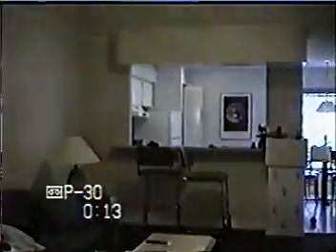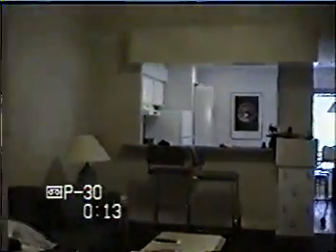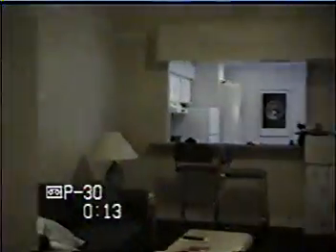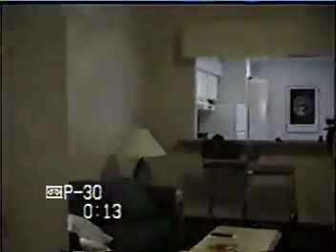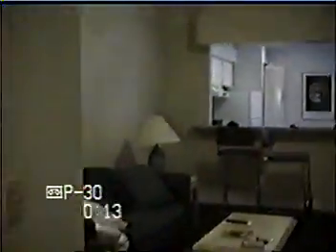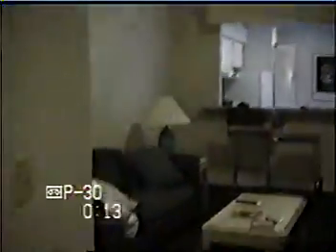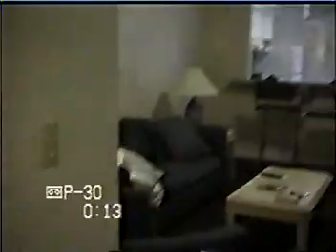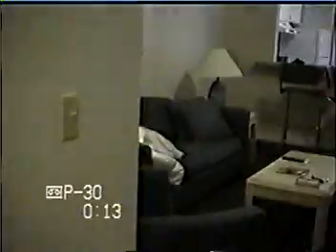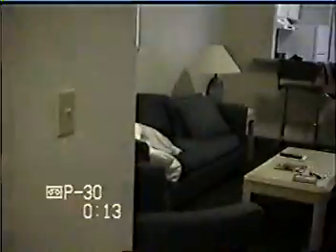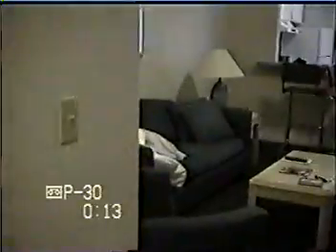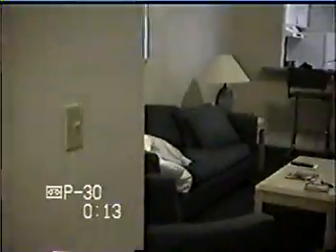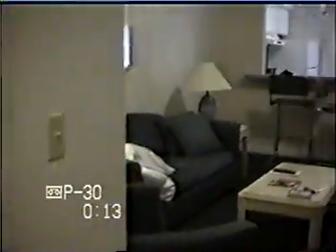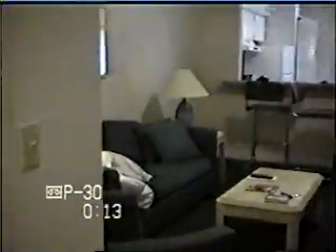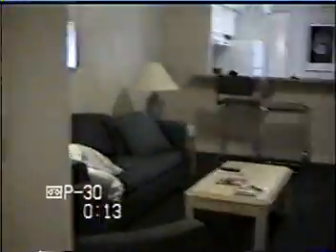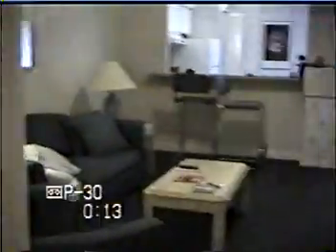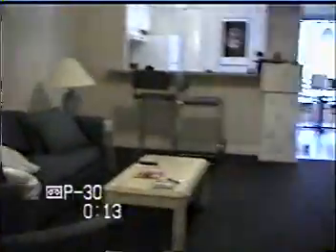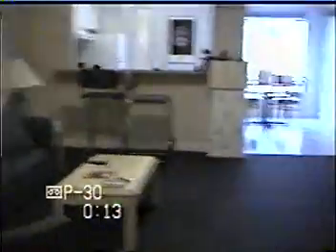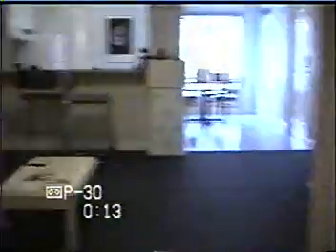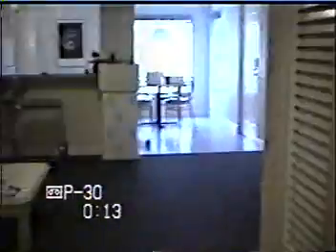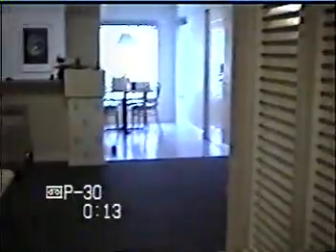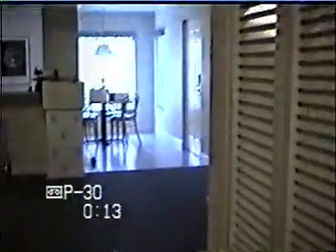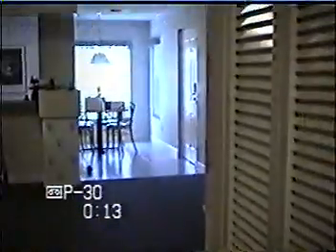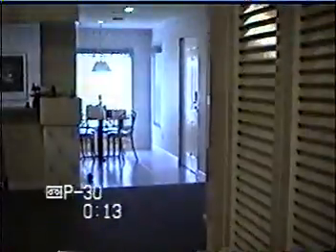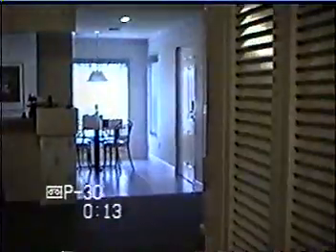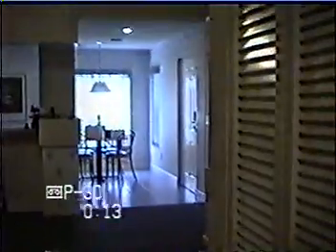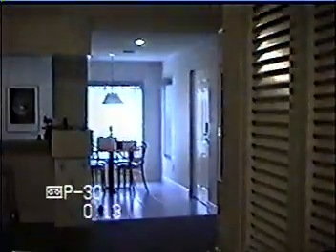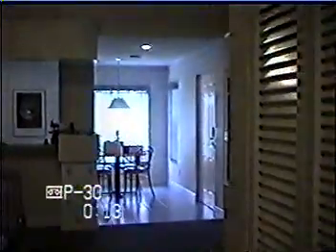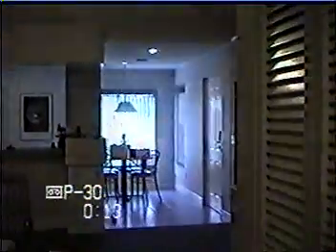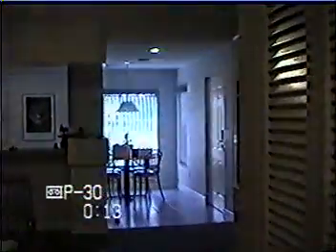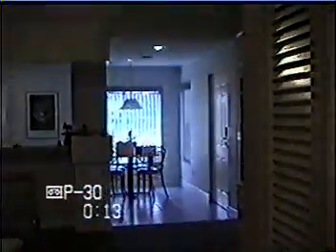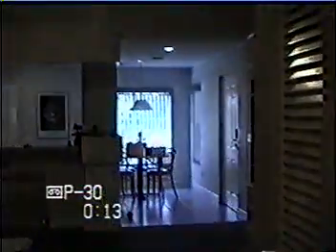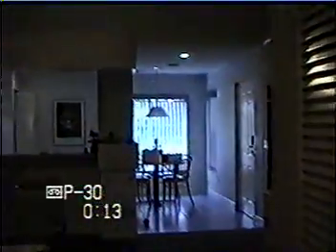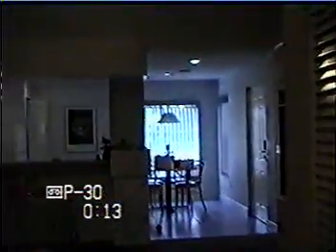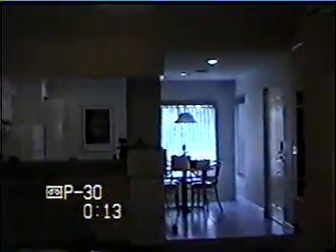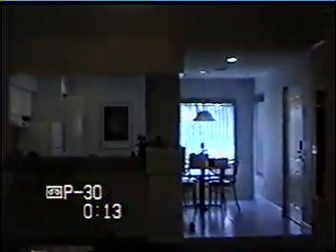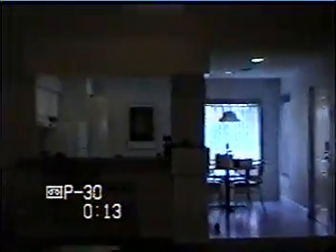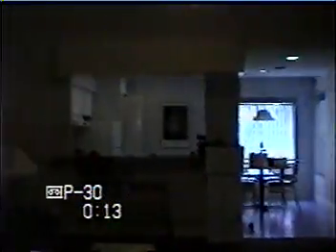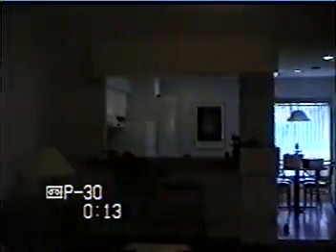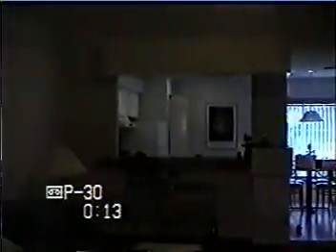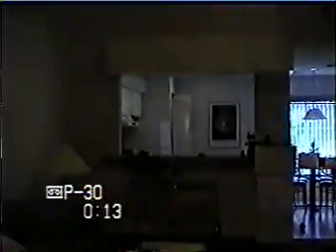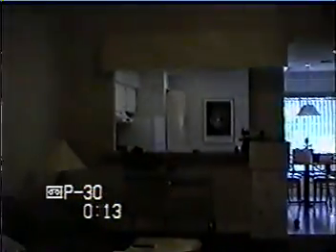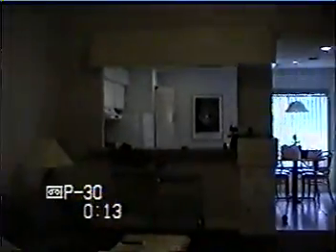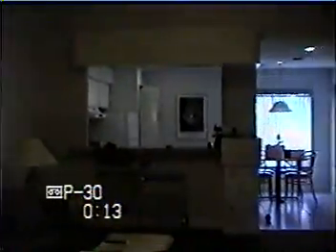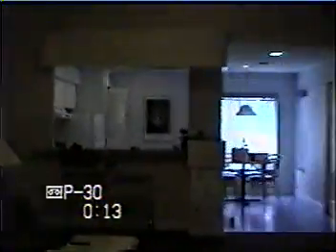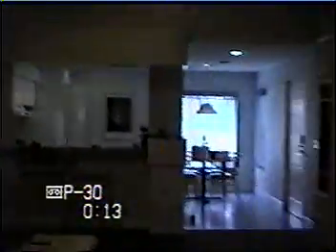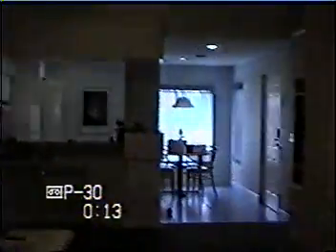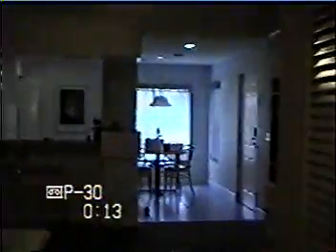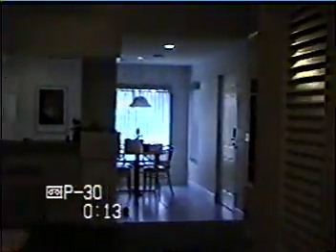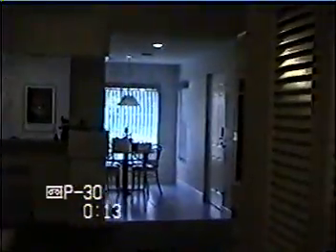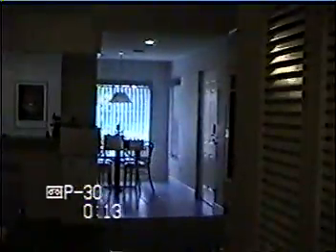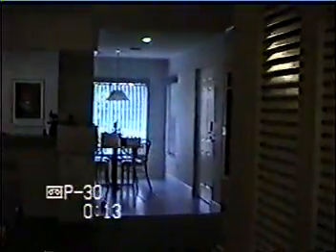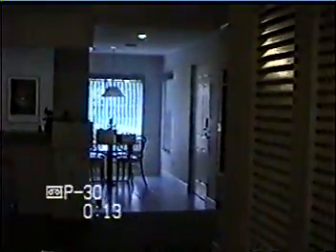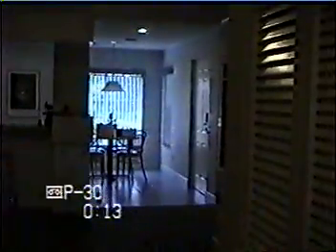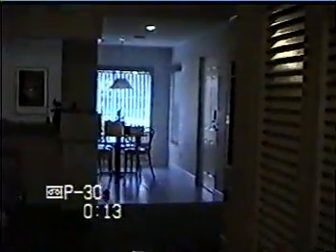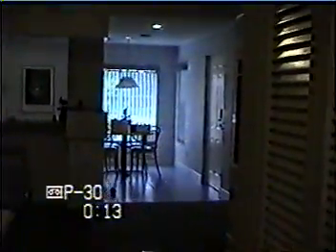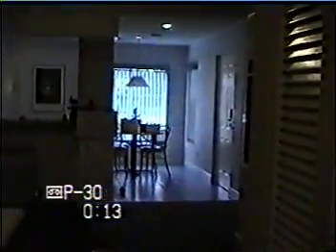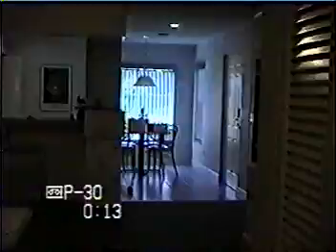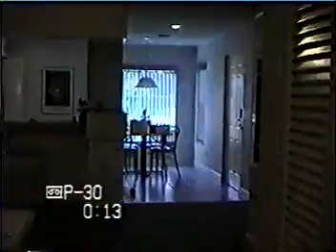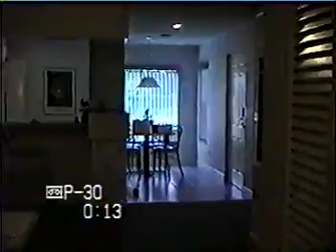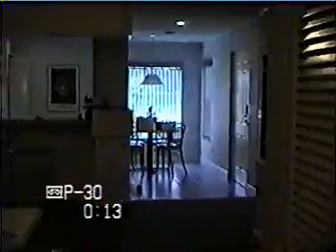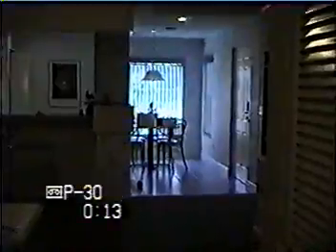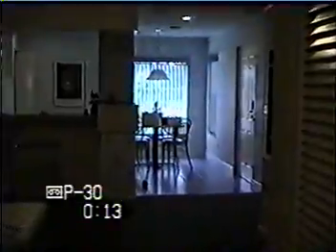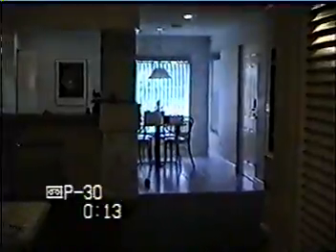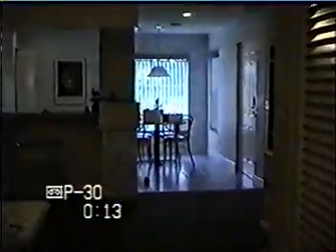Now back to the living room here. Back to the kitchen. I think it's kind of a chilly day, or a cooler day today.